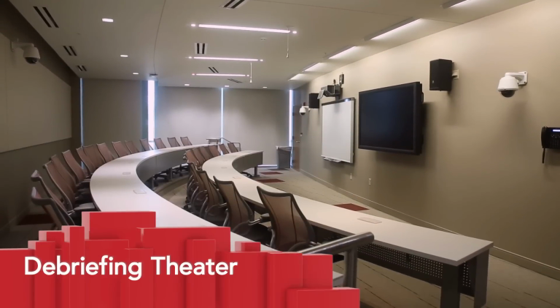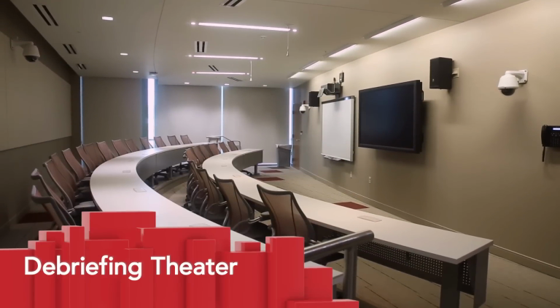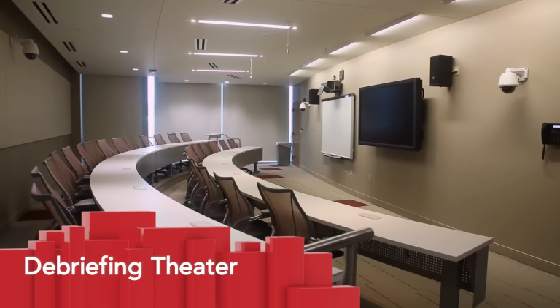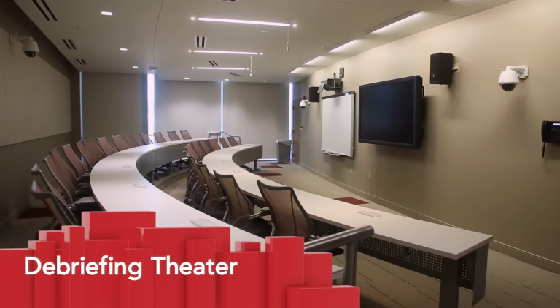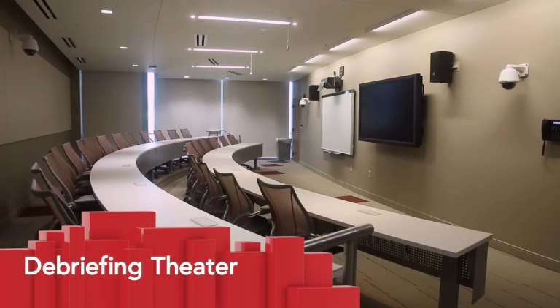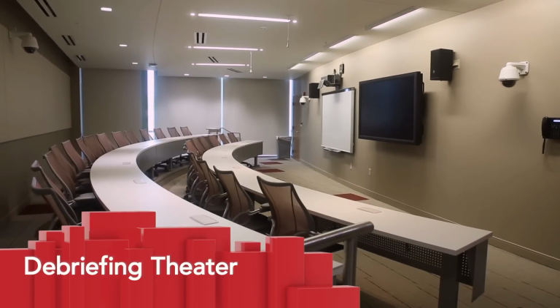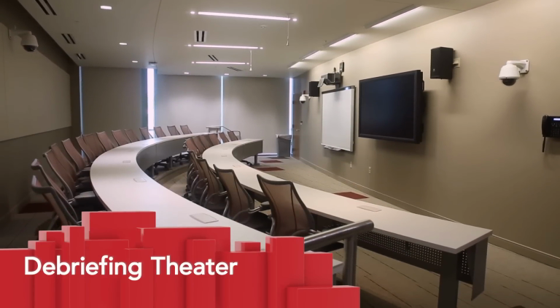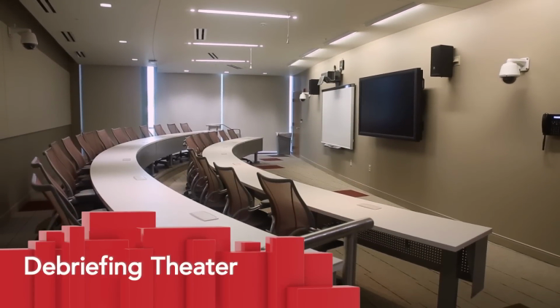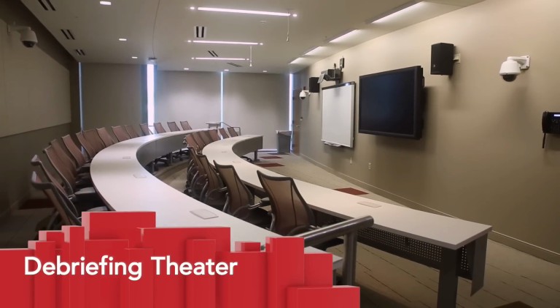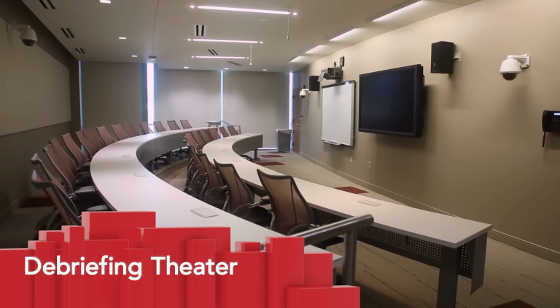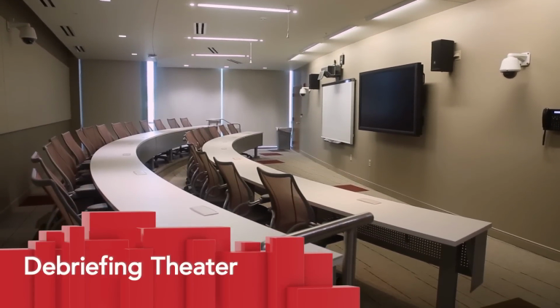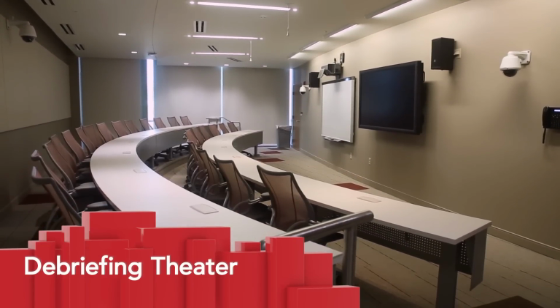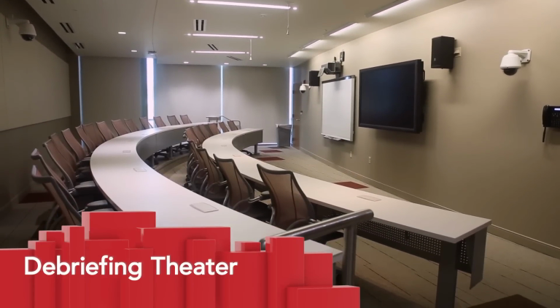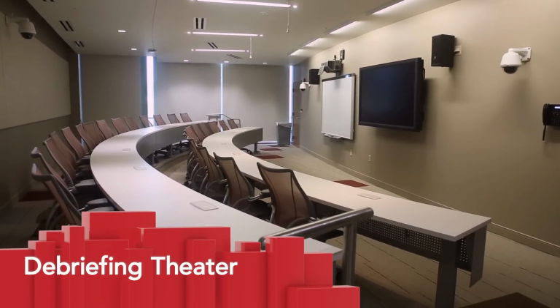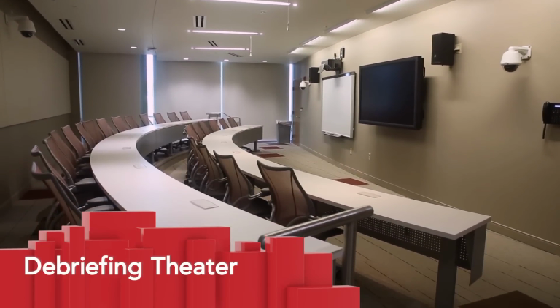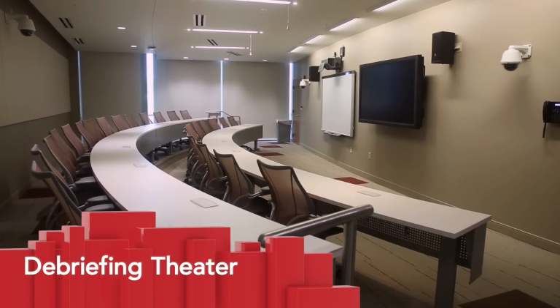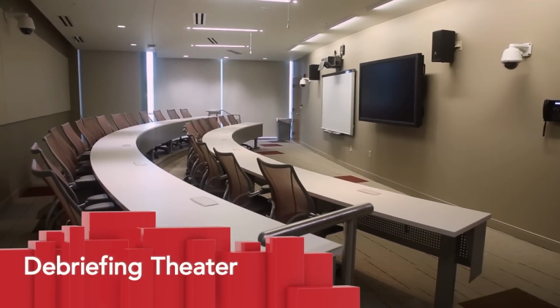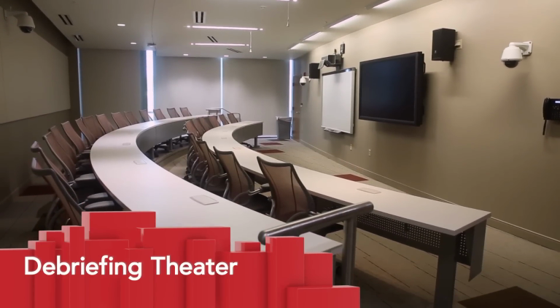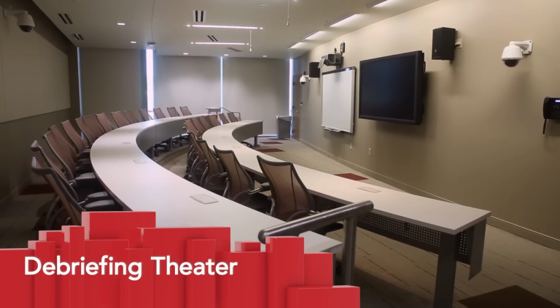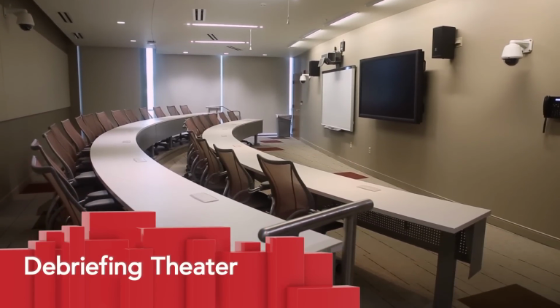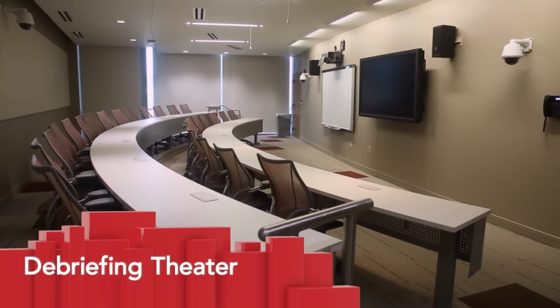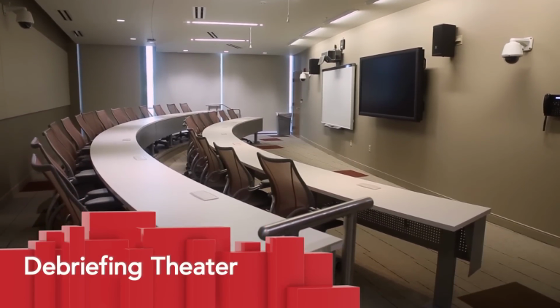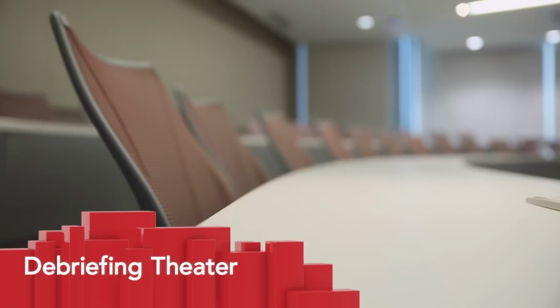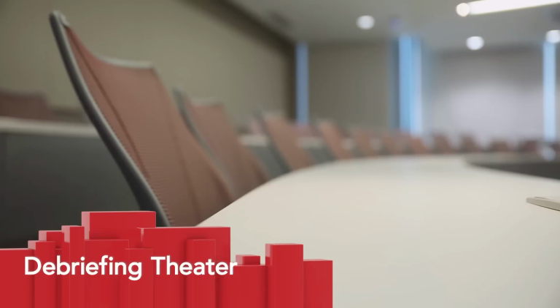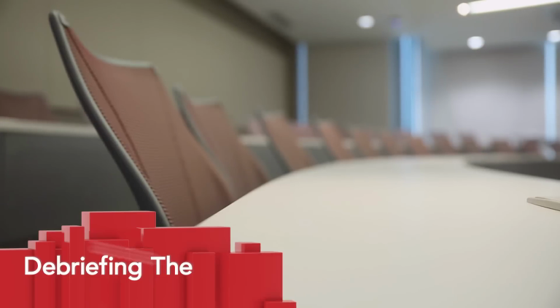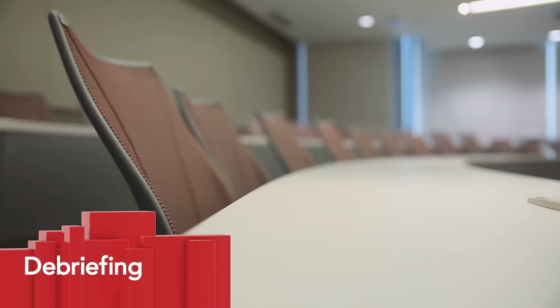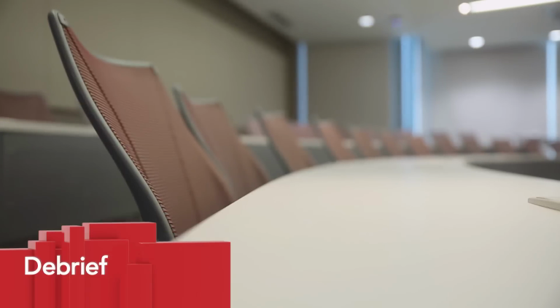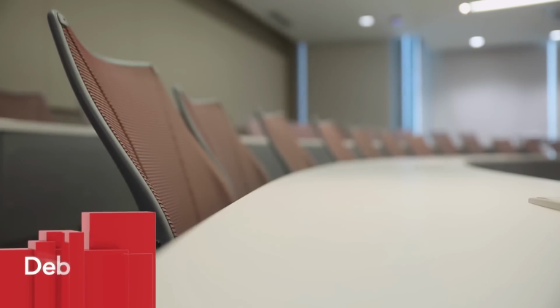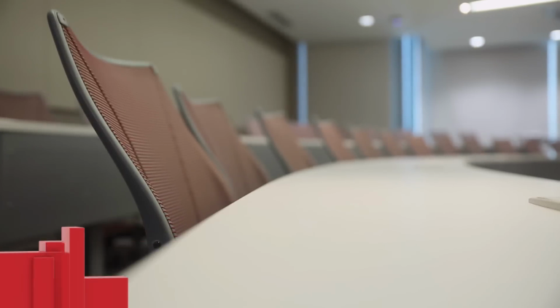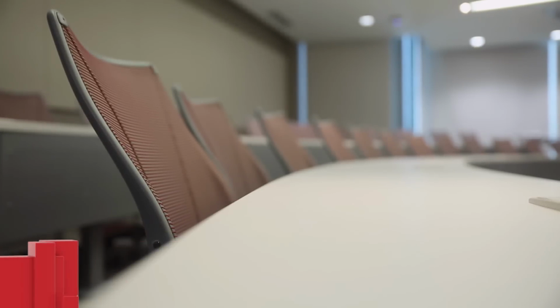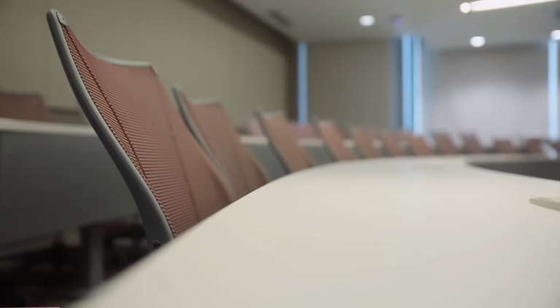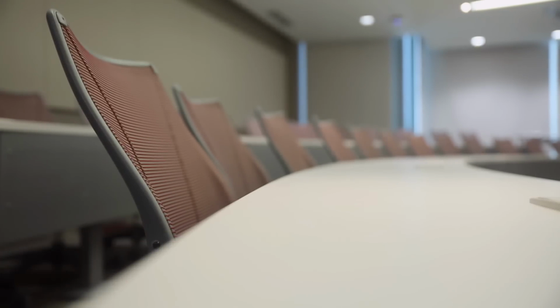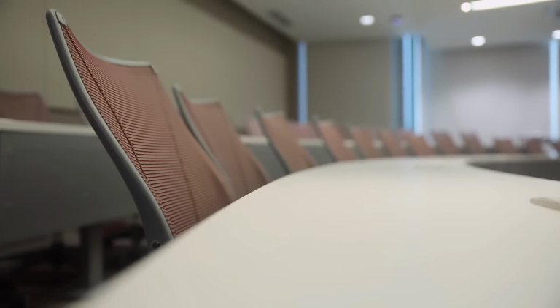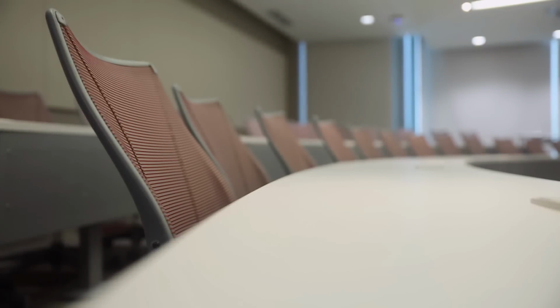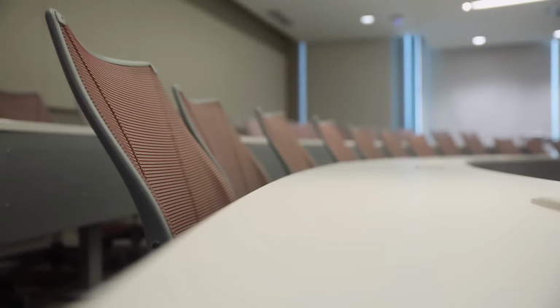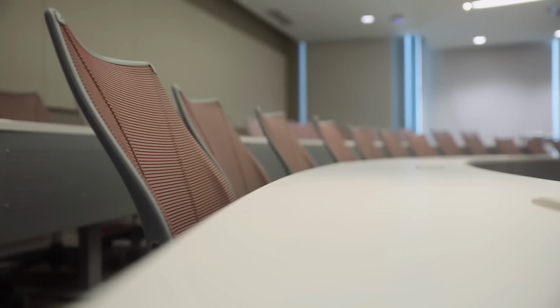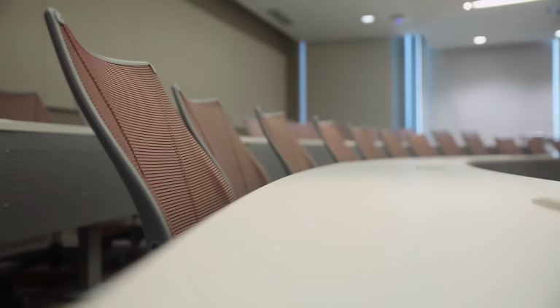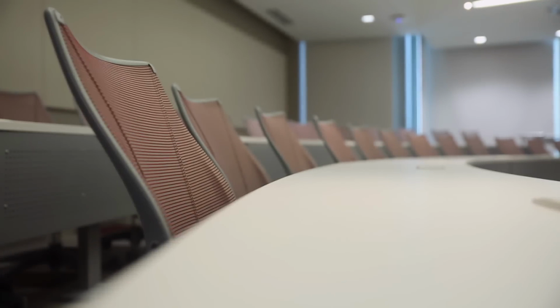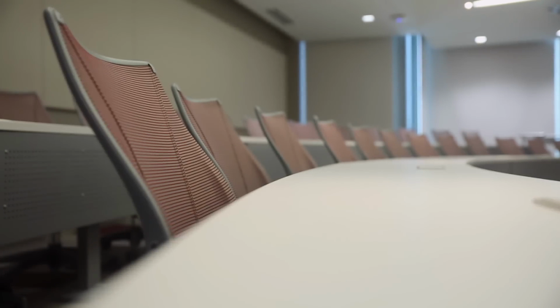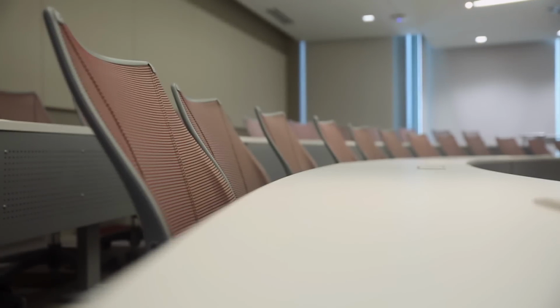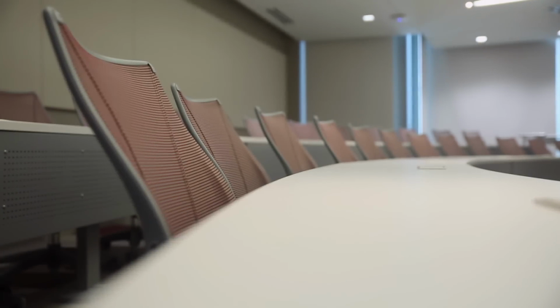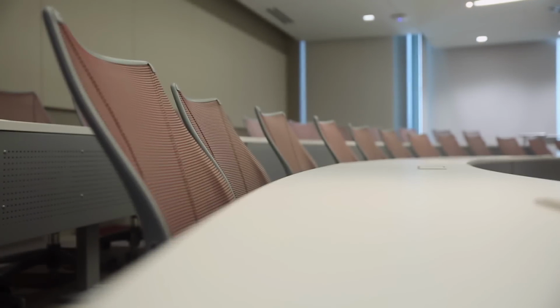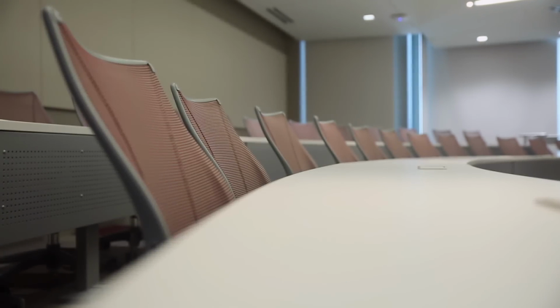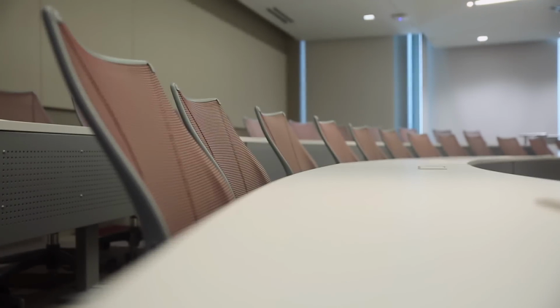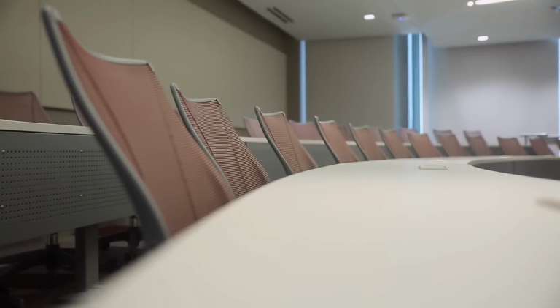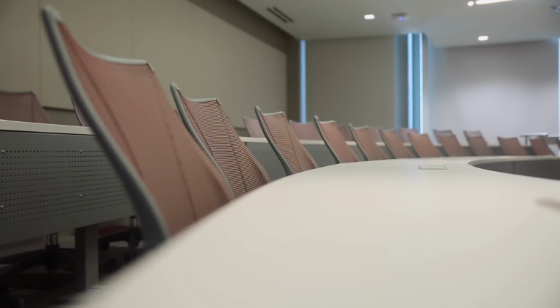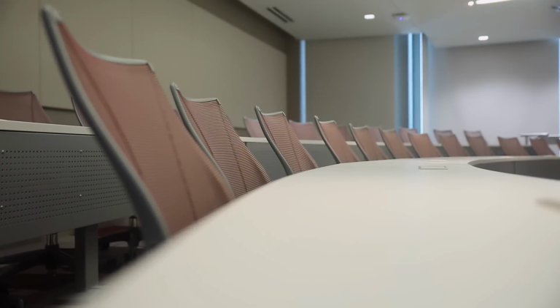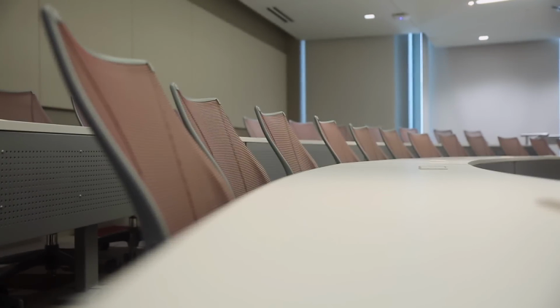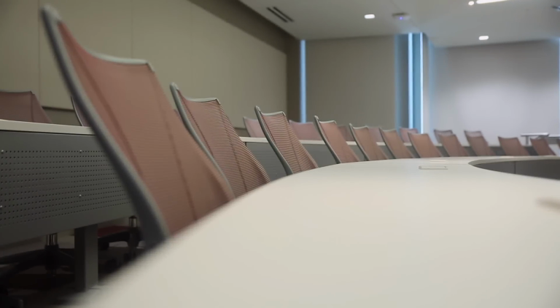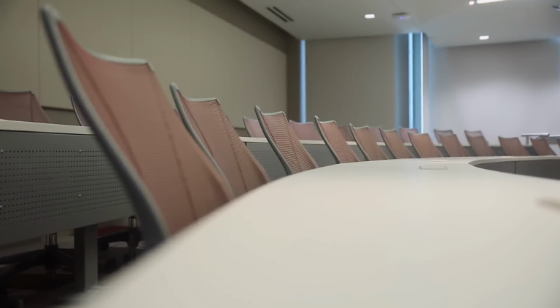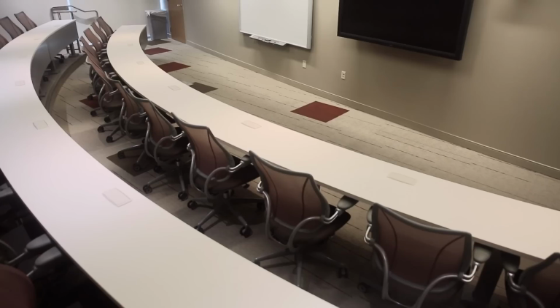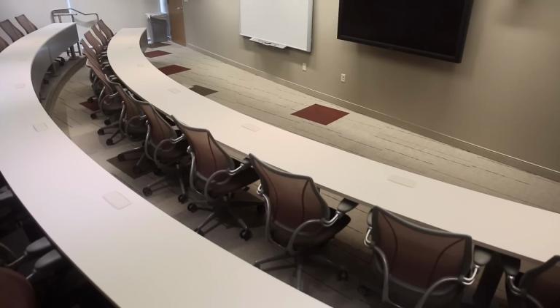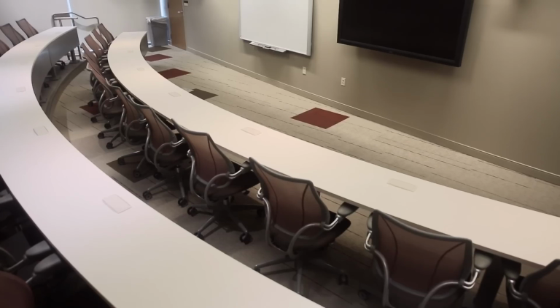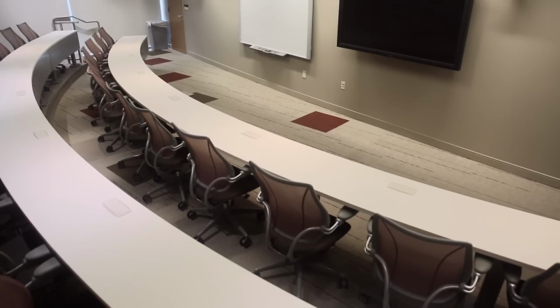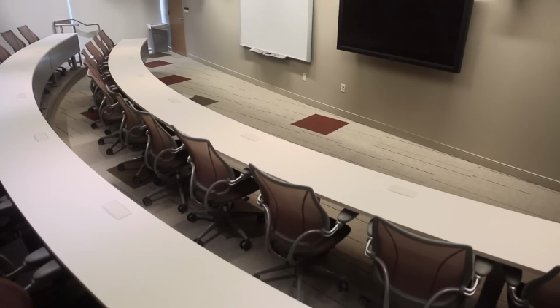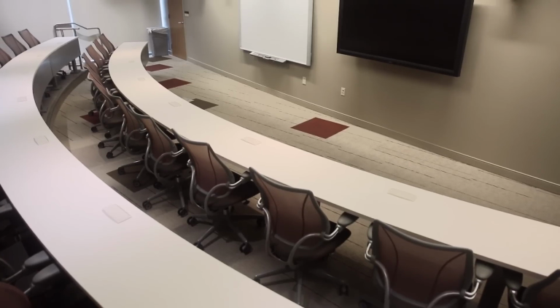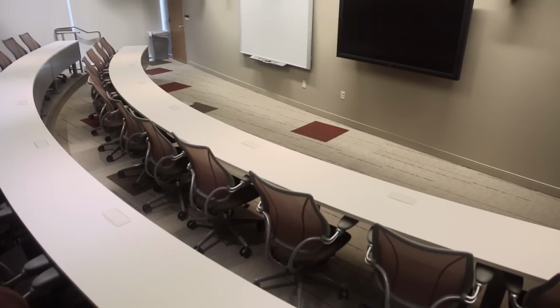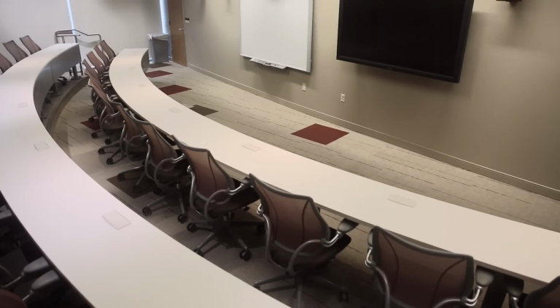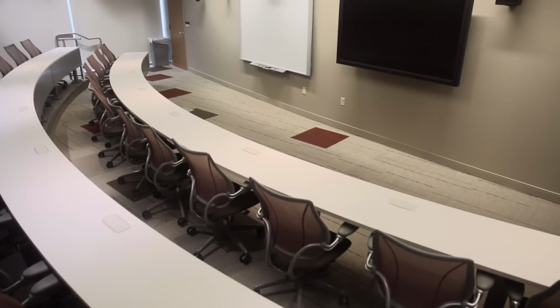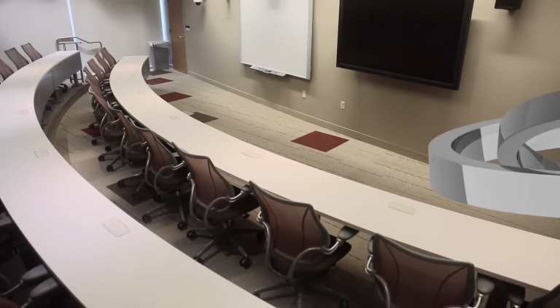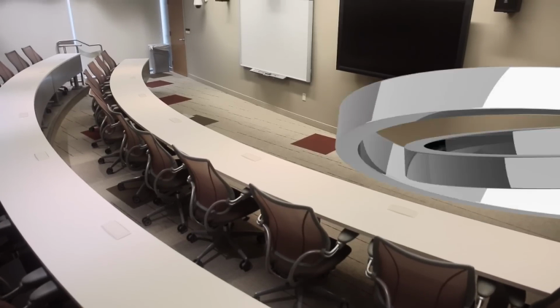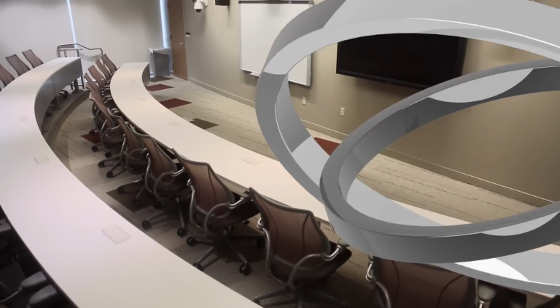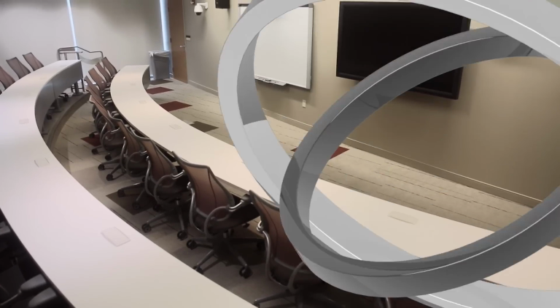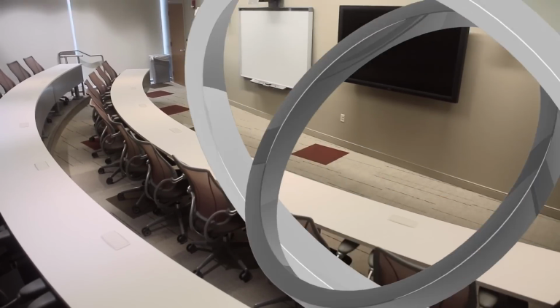Located on the second floor, the debriefing theater is set up similarly to the lecture hall, seating 24 in stadium-style seating.